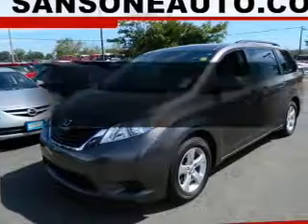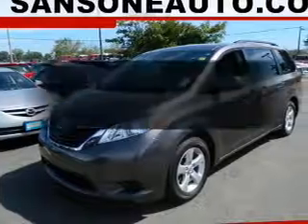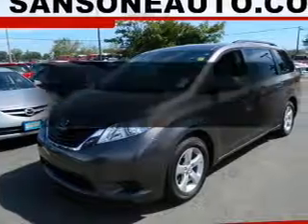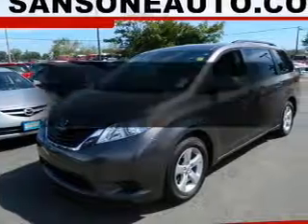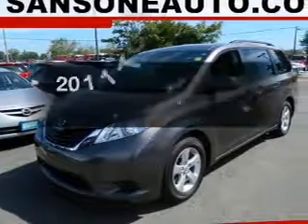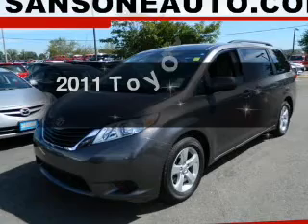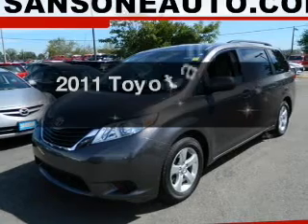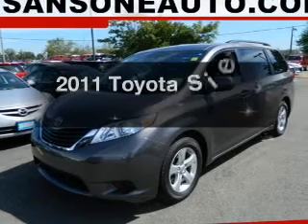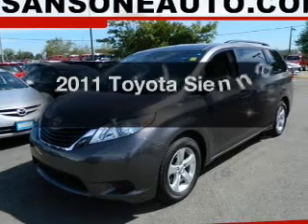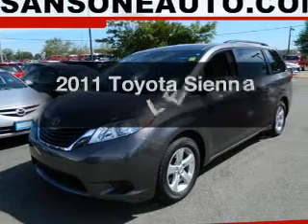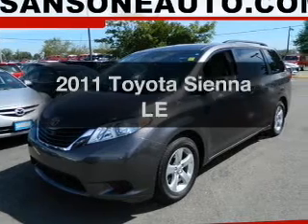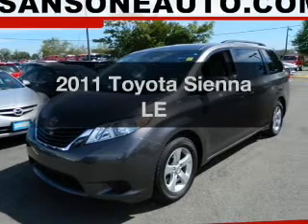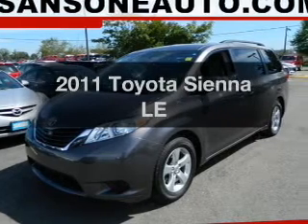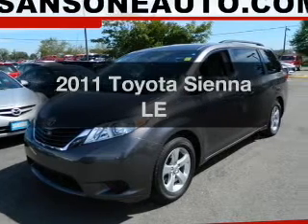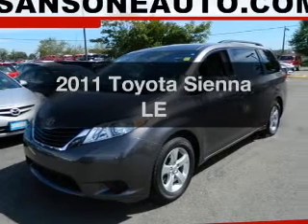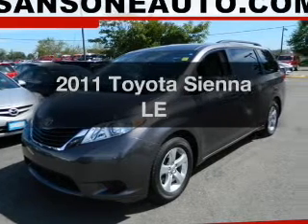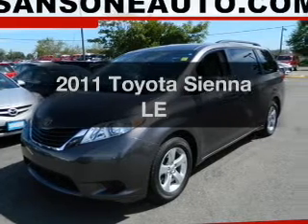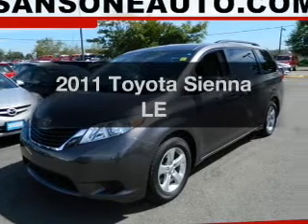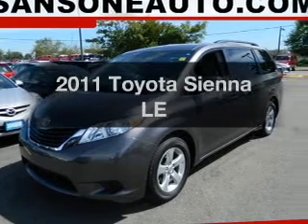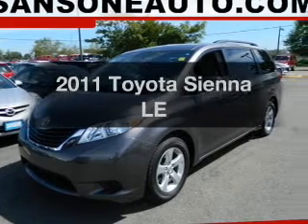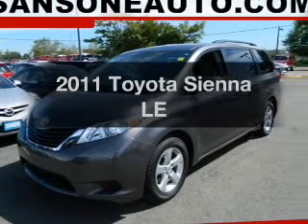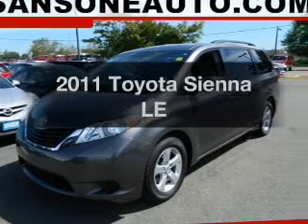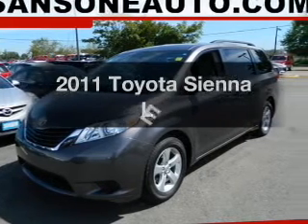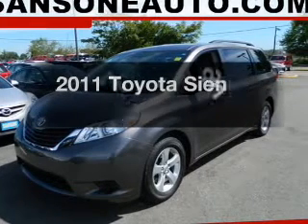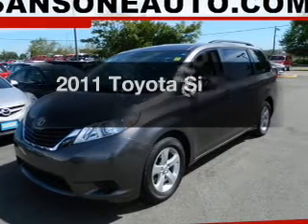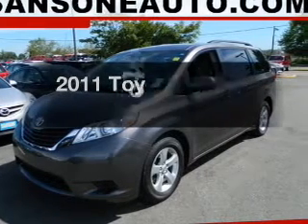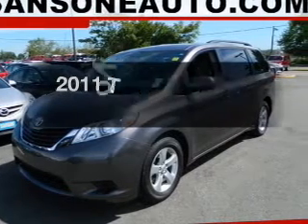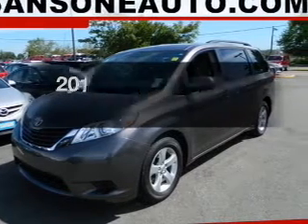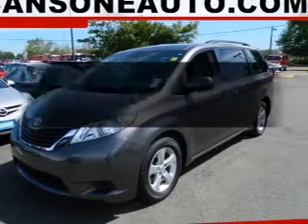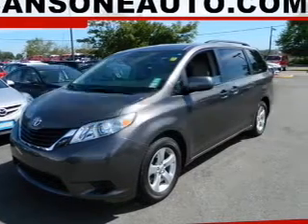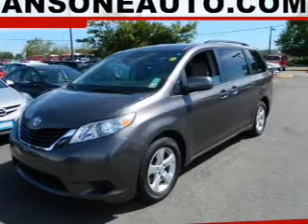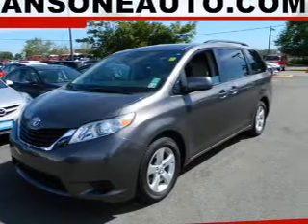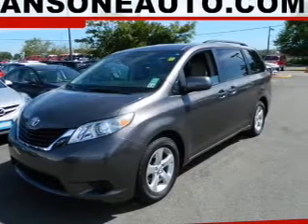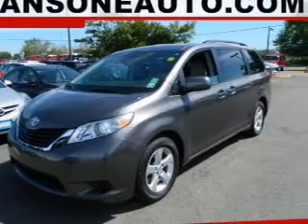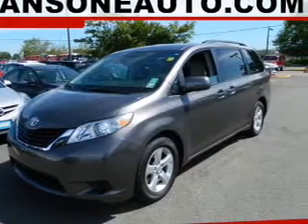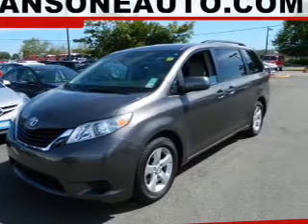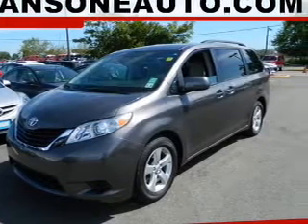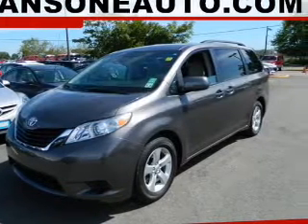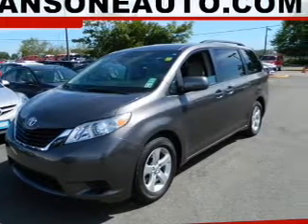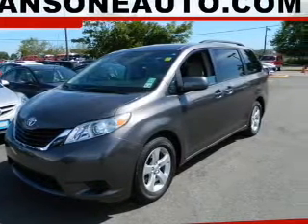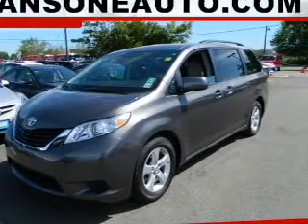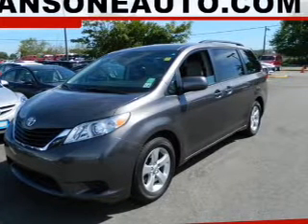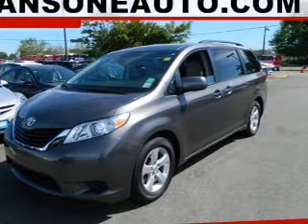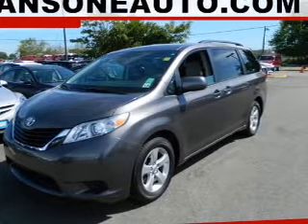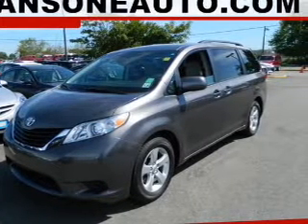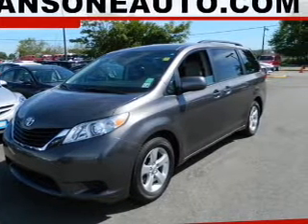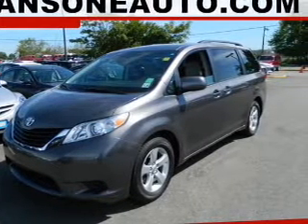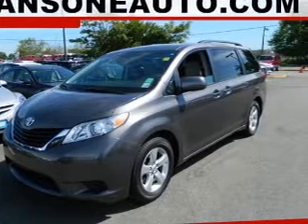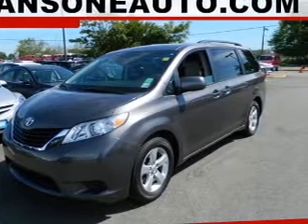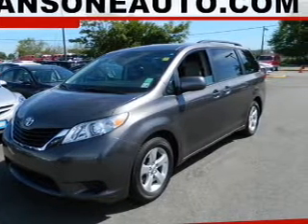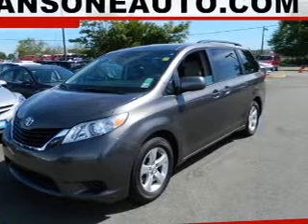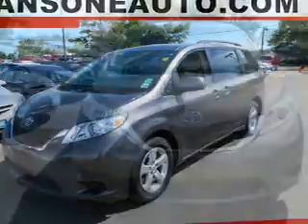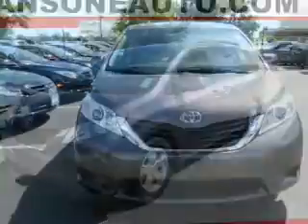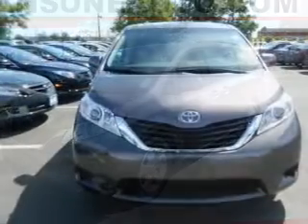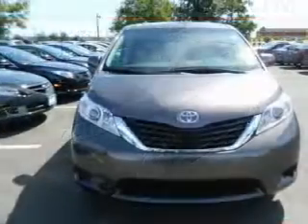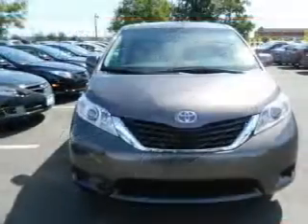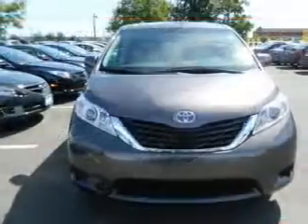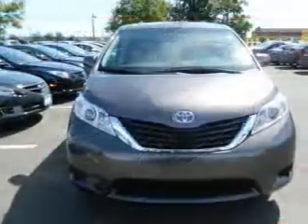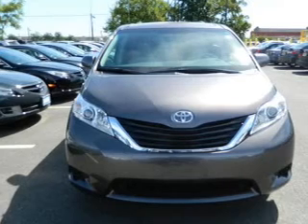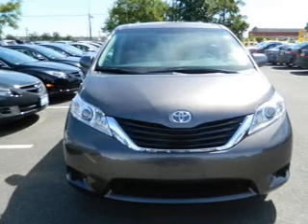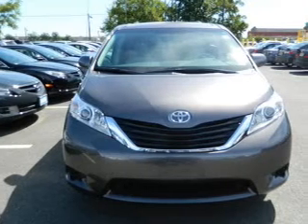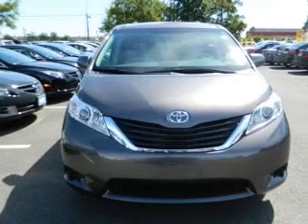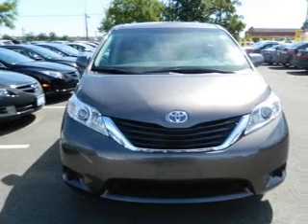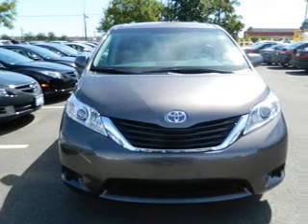Get noticed in this 2011 Toyota Sienna. If you're looking for a first-rate auto, this one could be yours today.